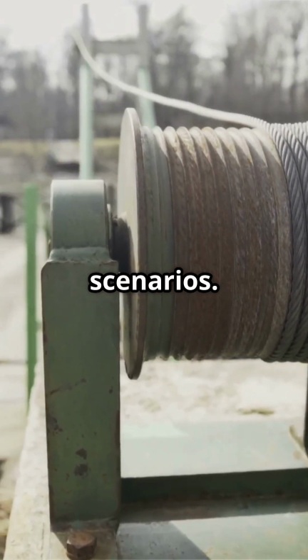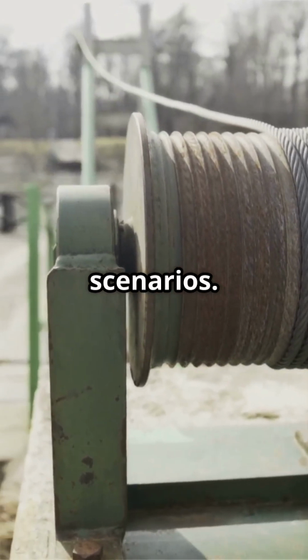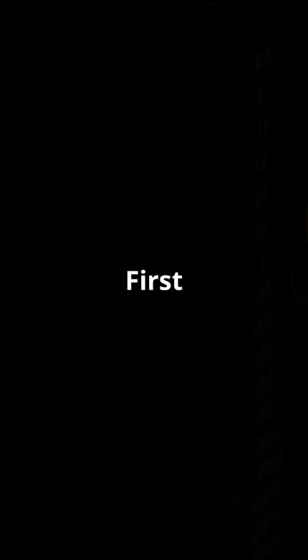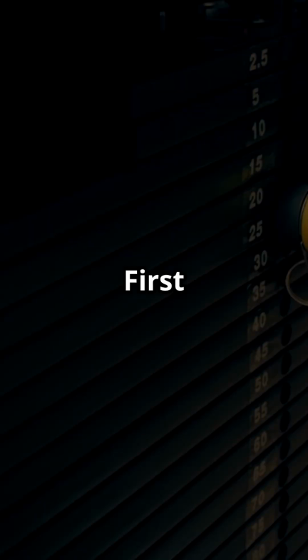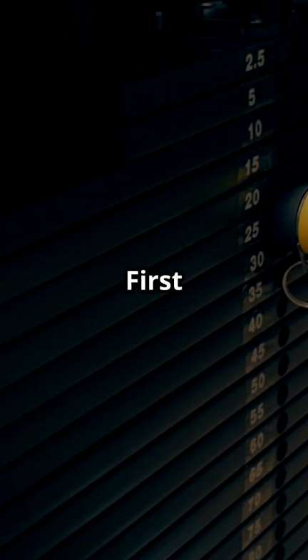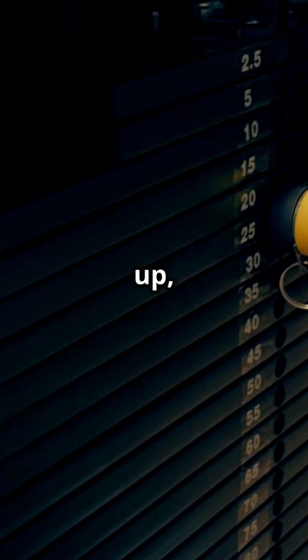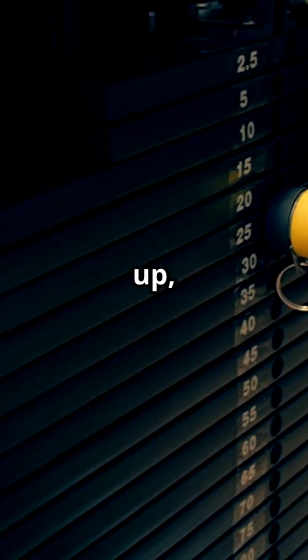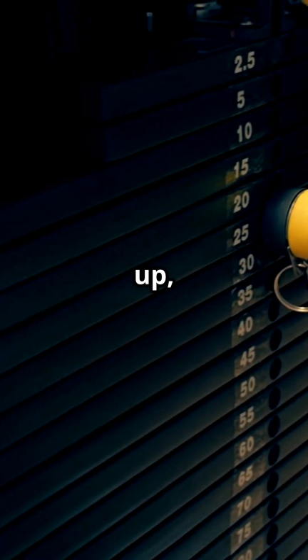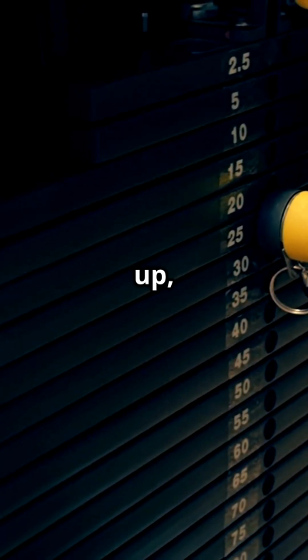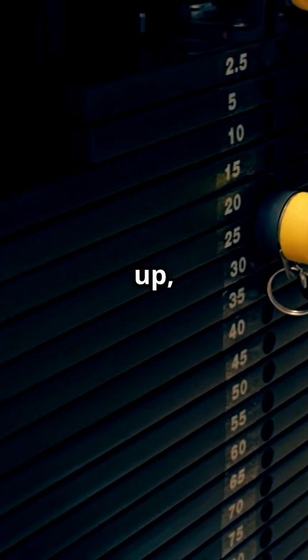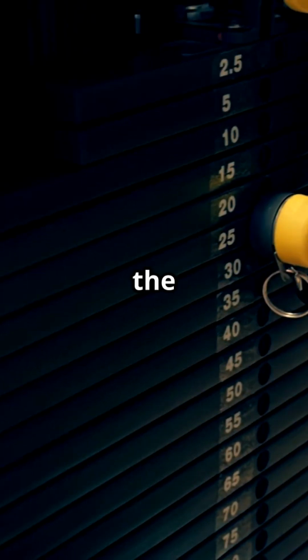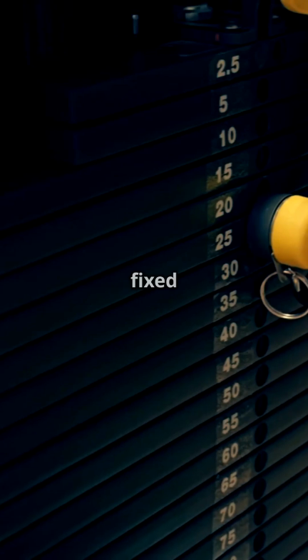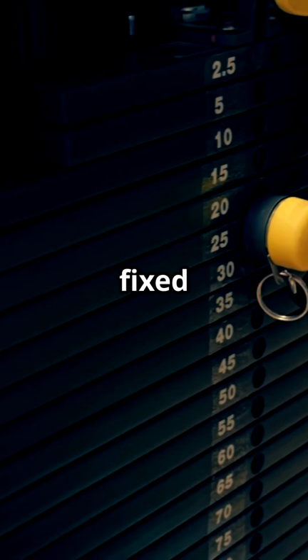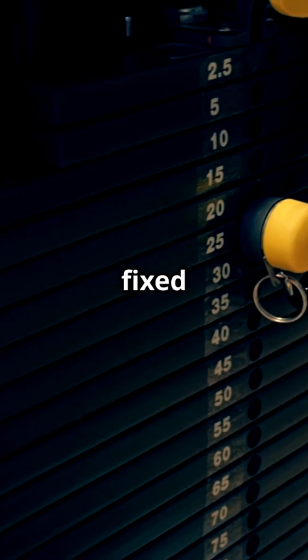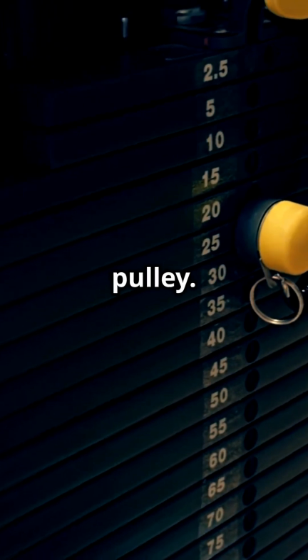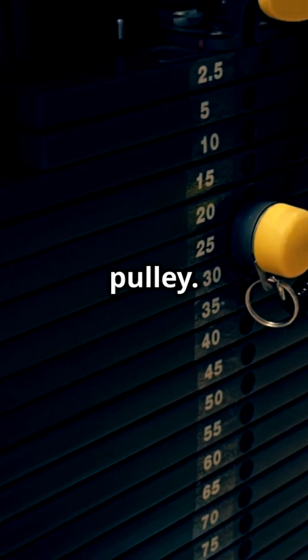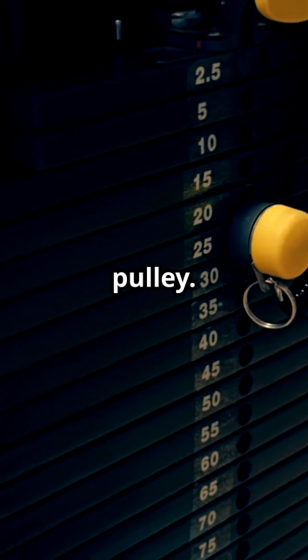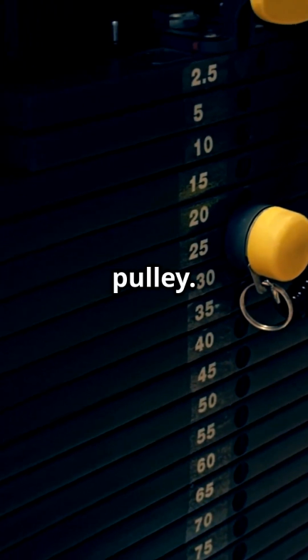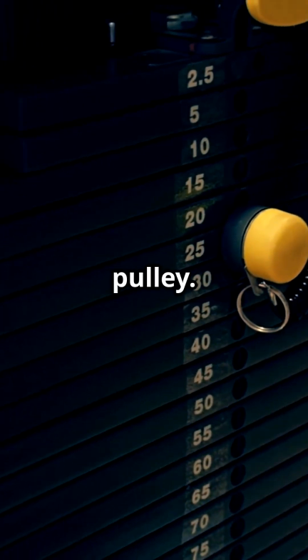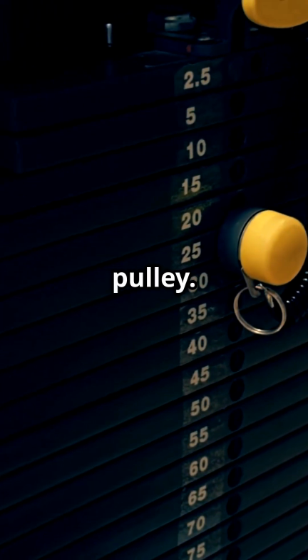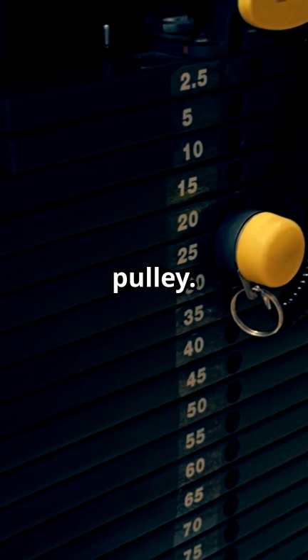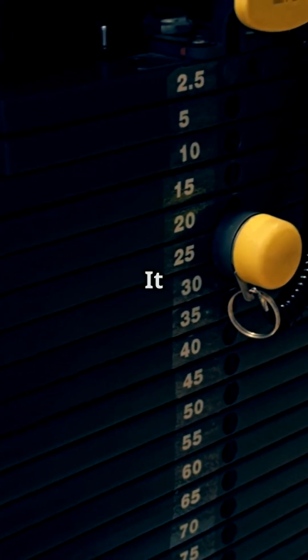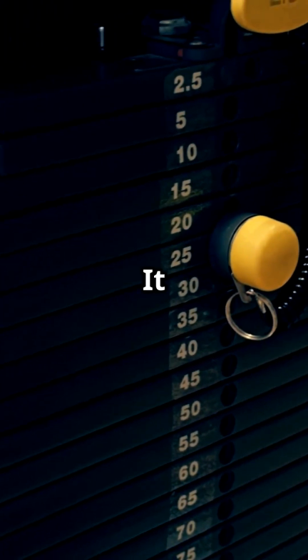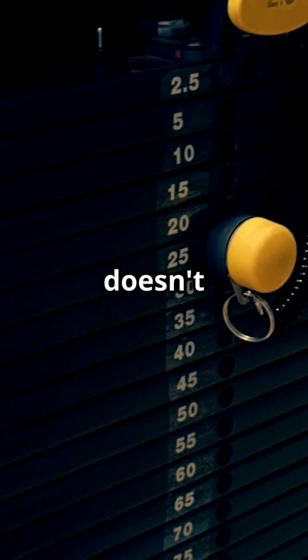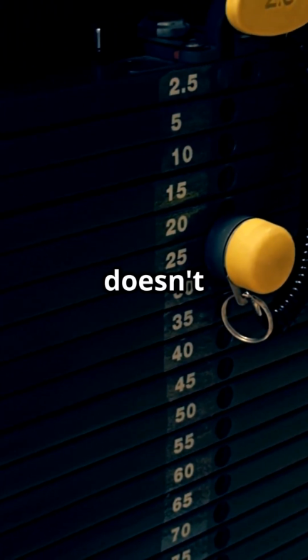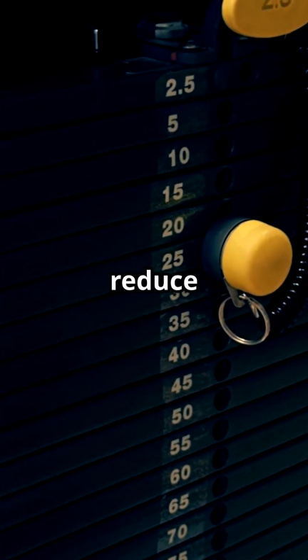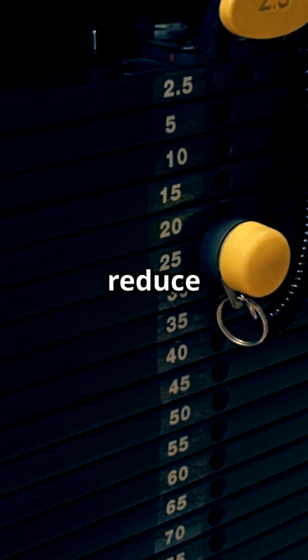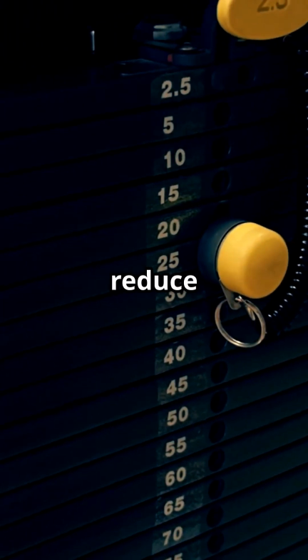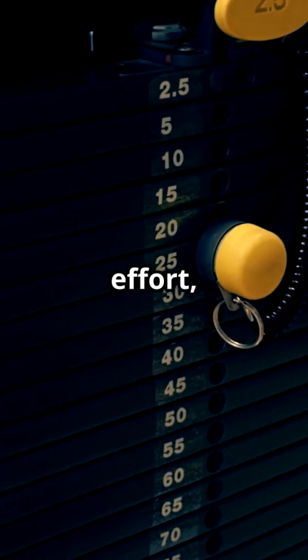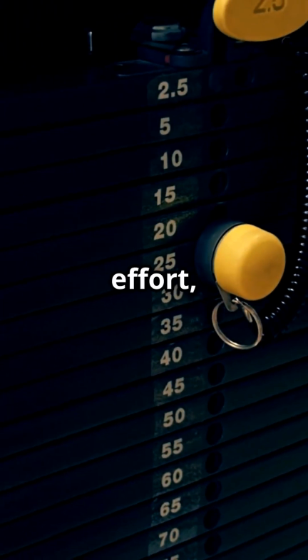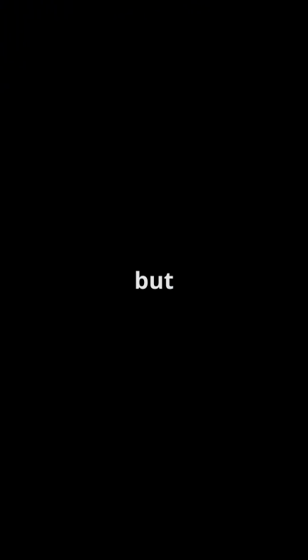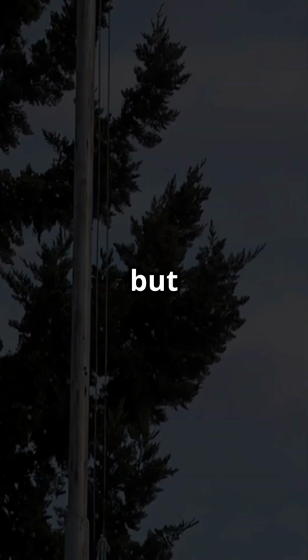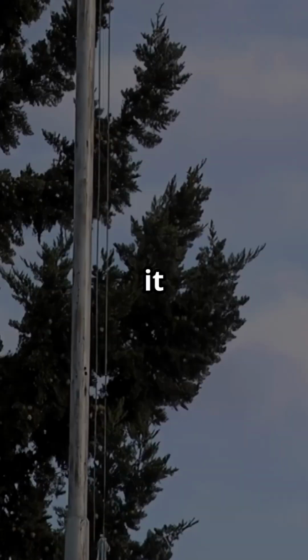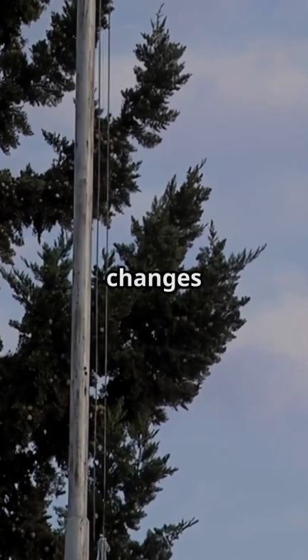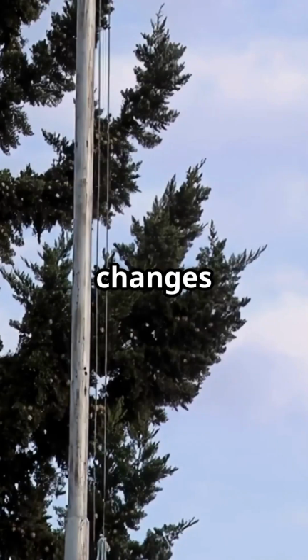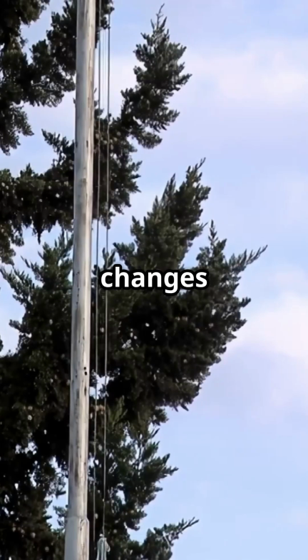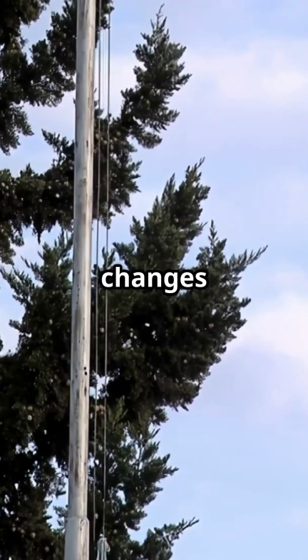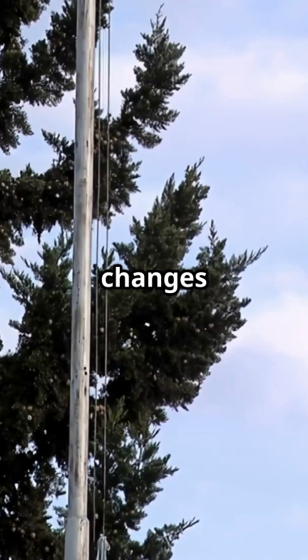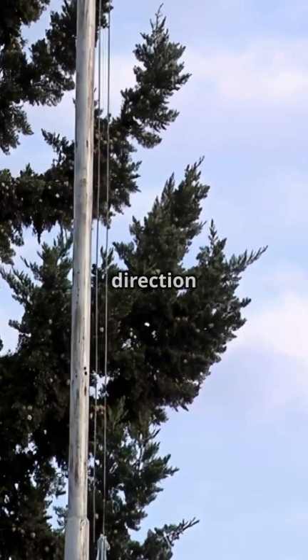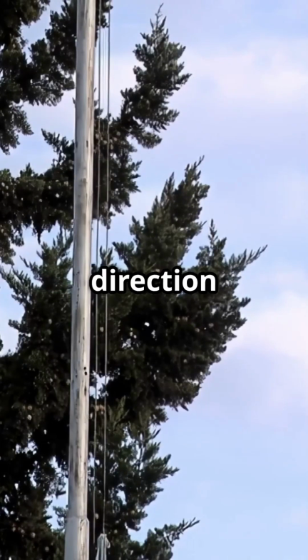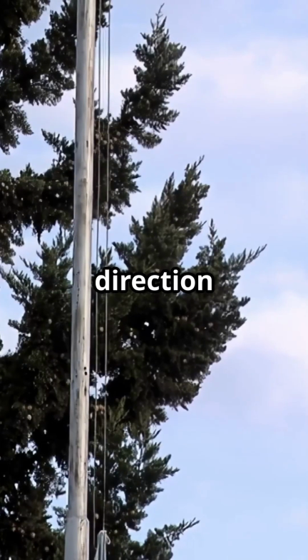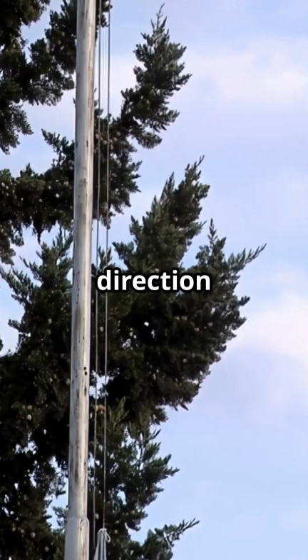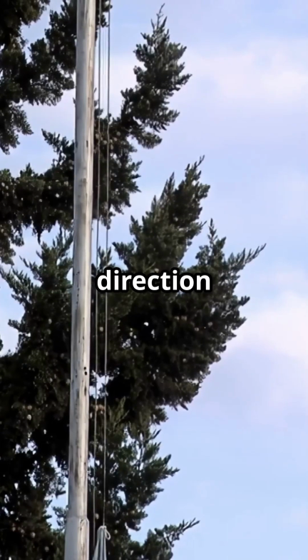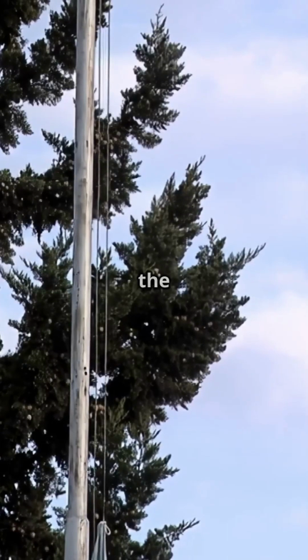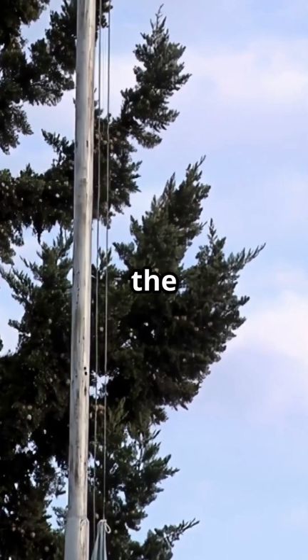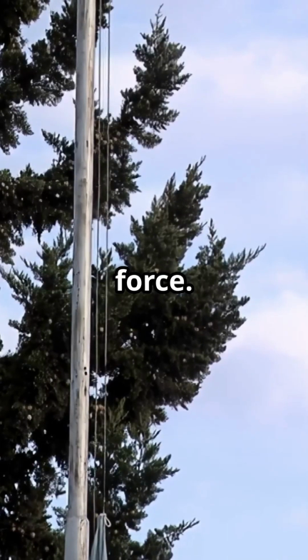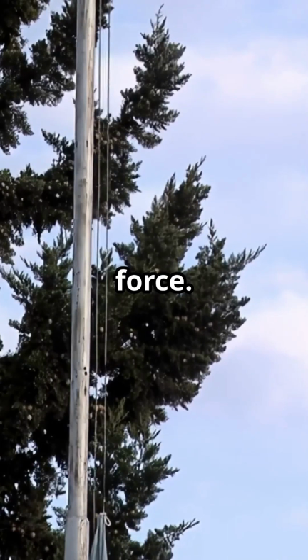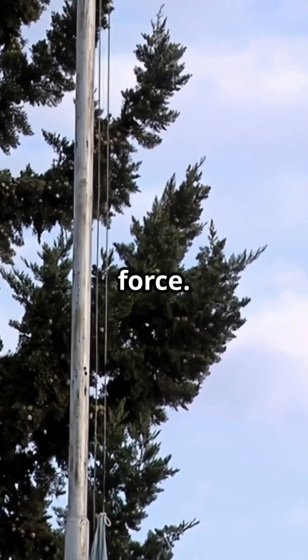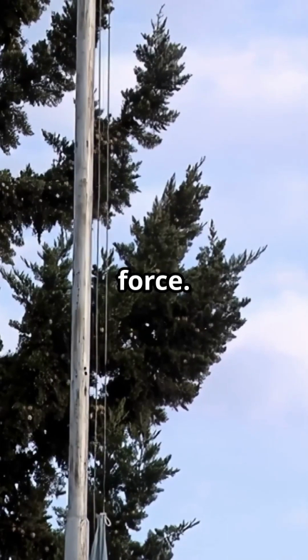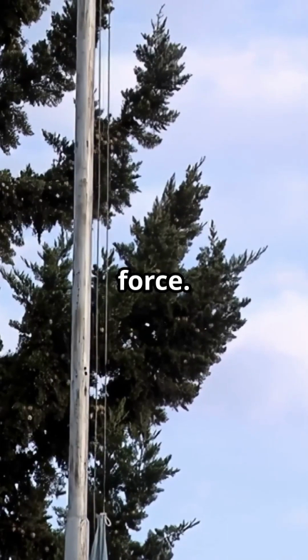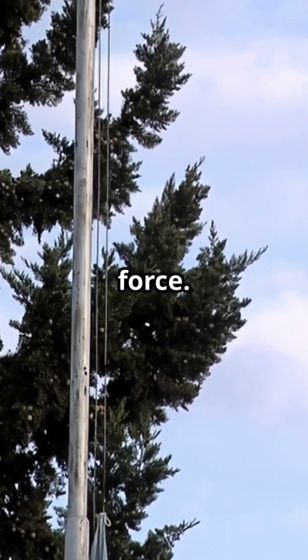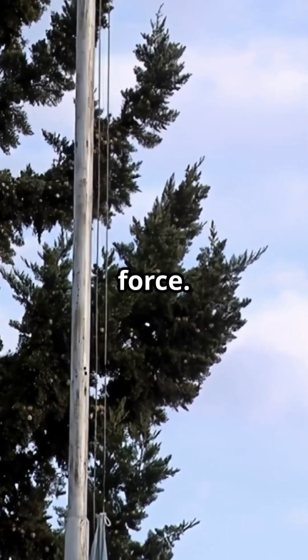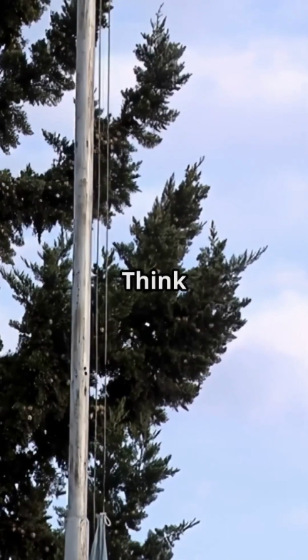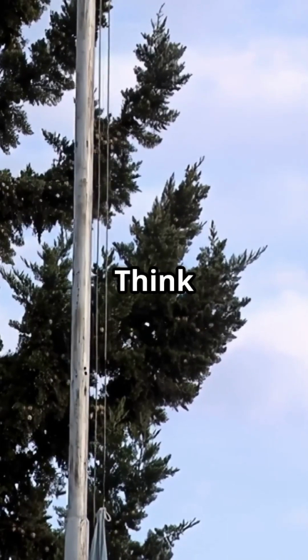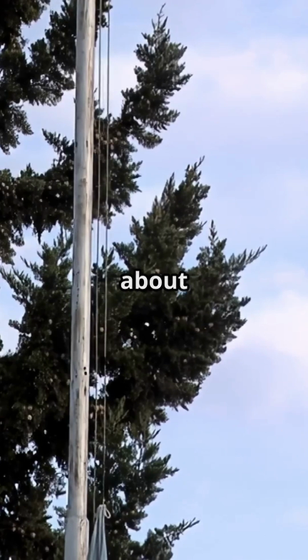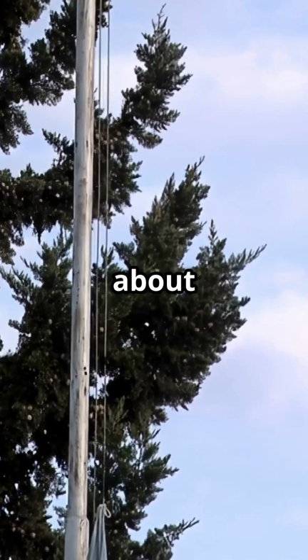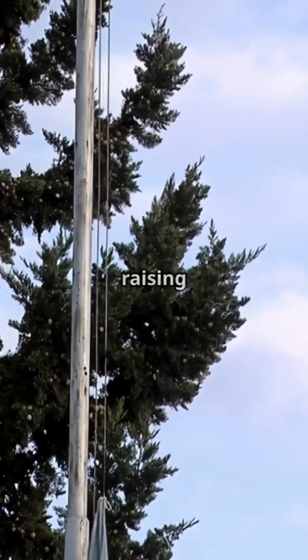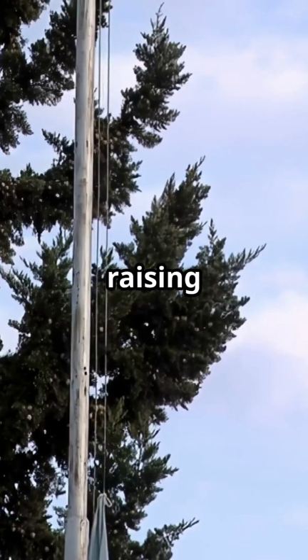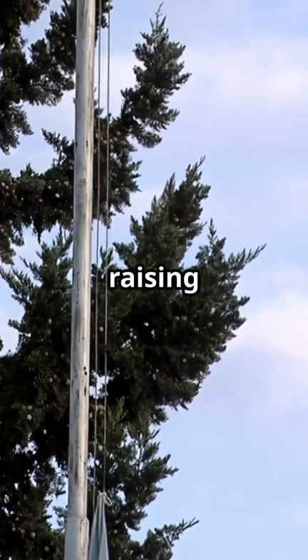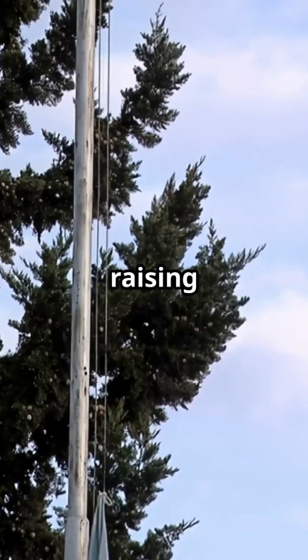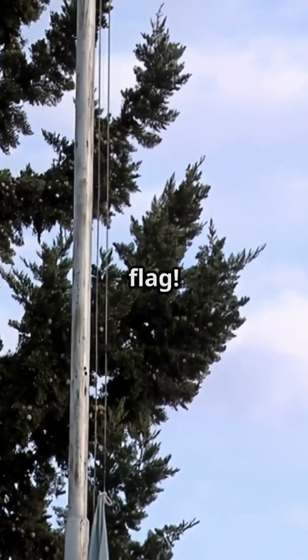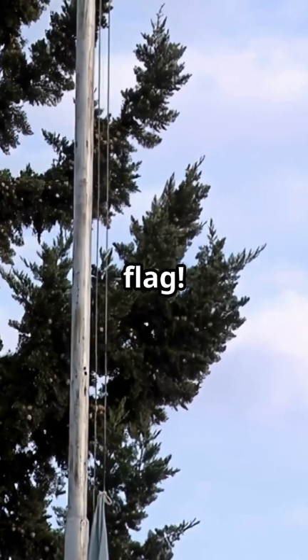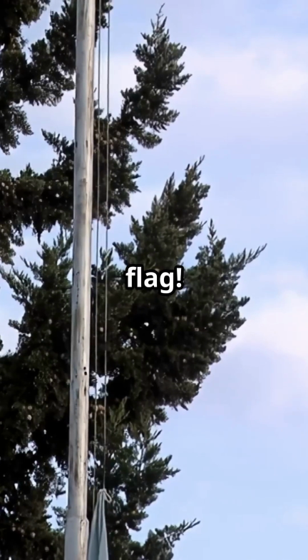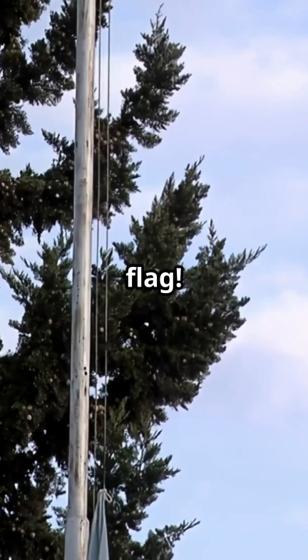First up, the fixed pulley. It doesn't reduce effort, but it changes the direction of the force. Think about raising a flag.